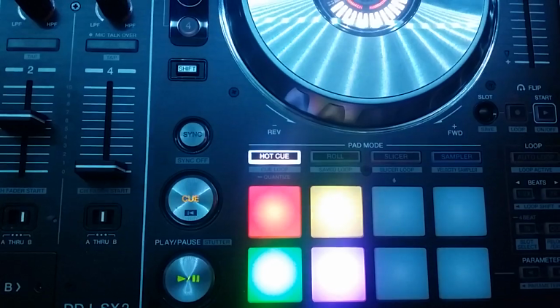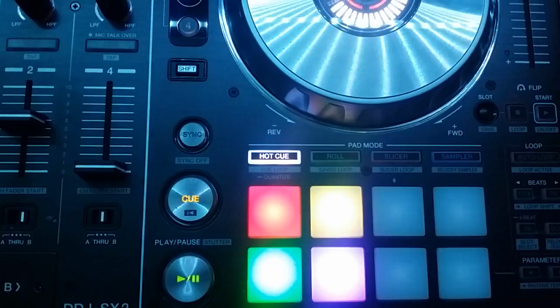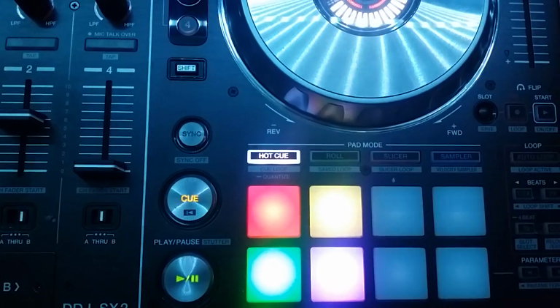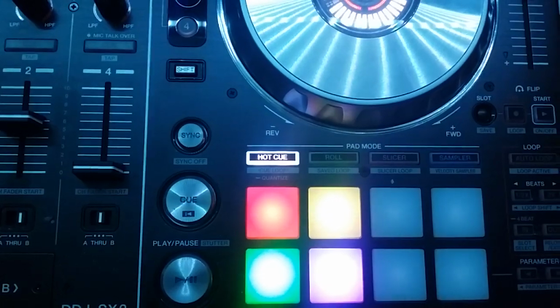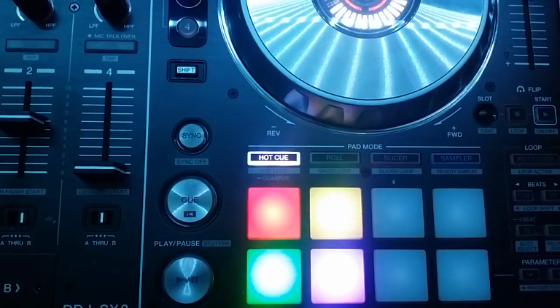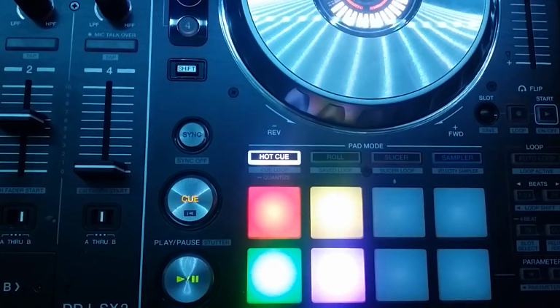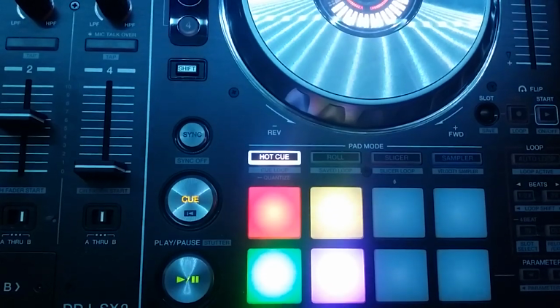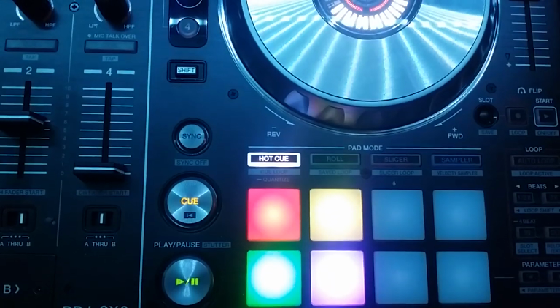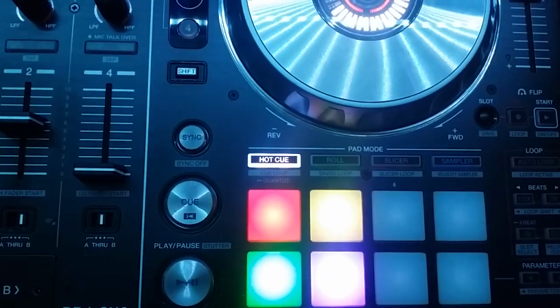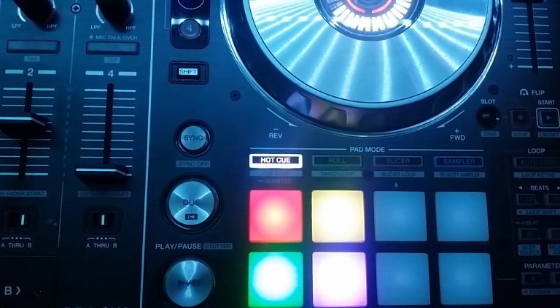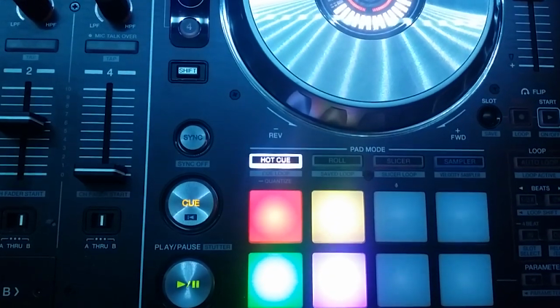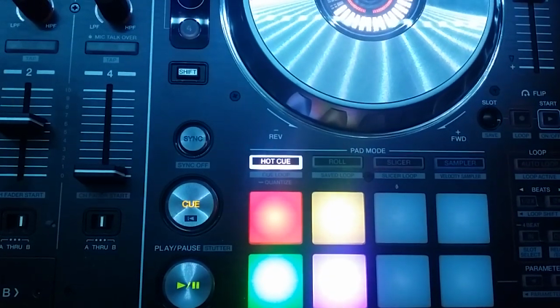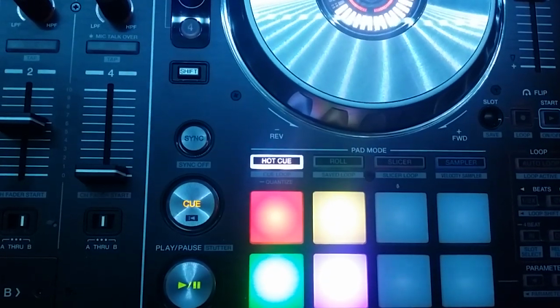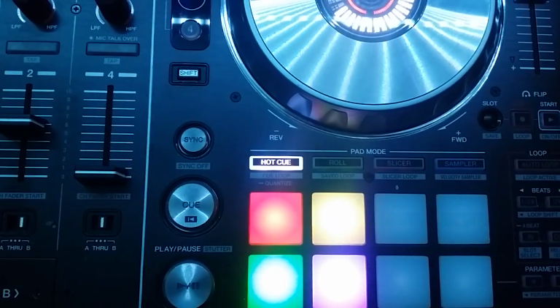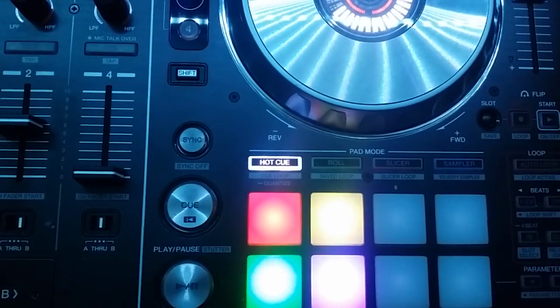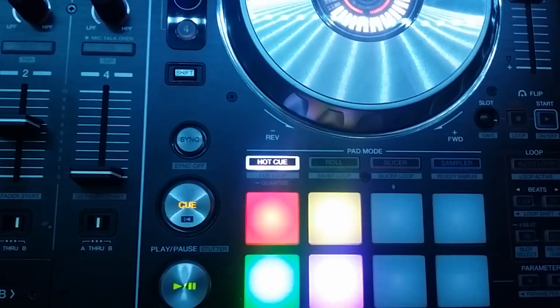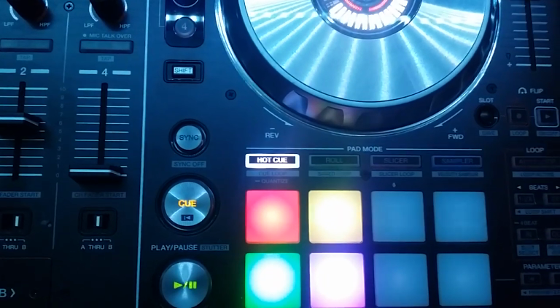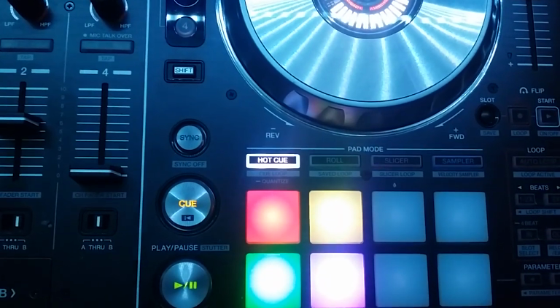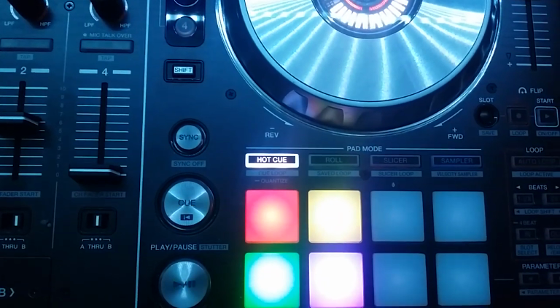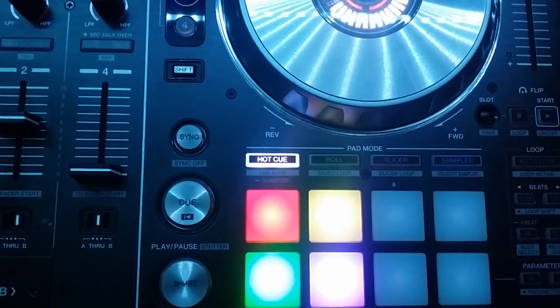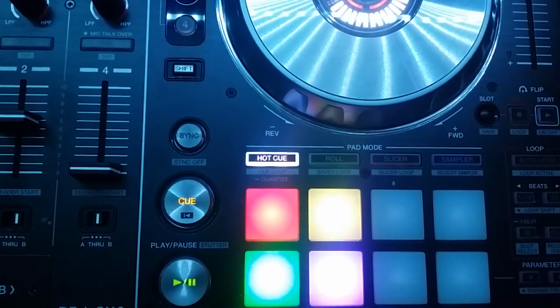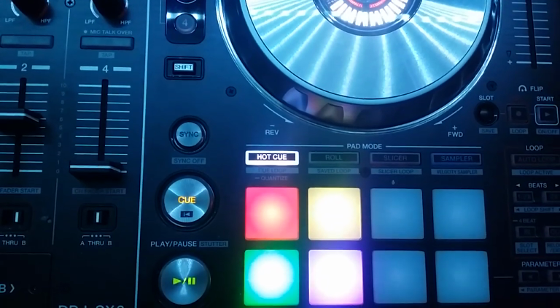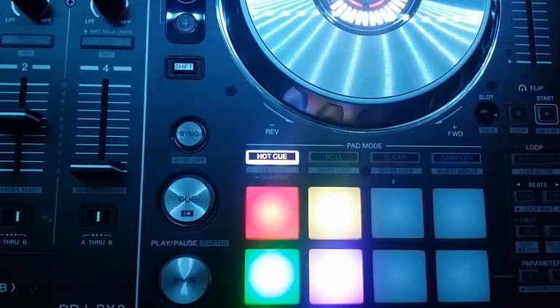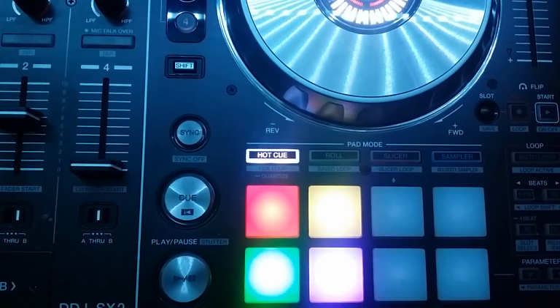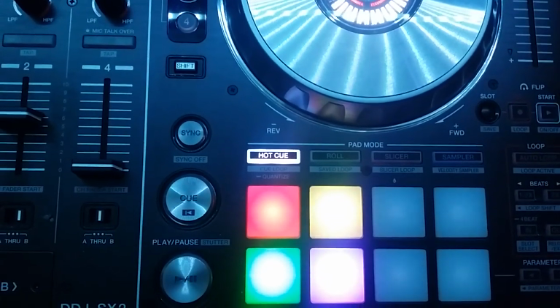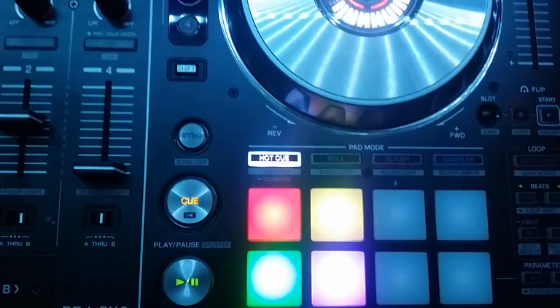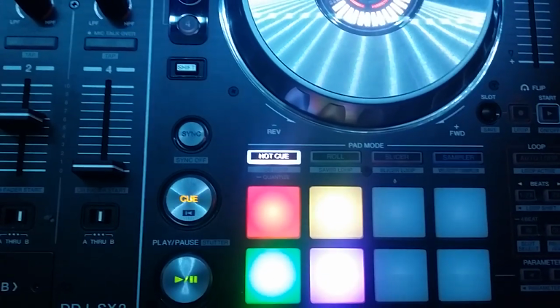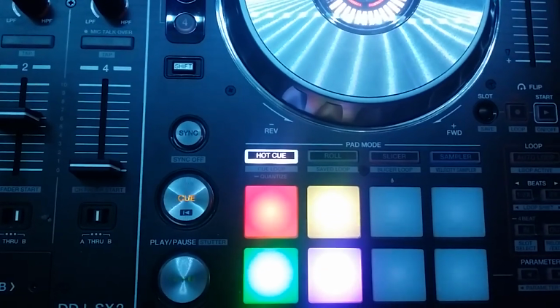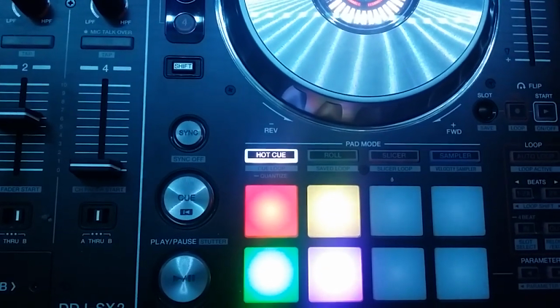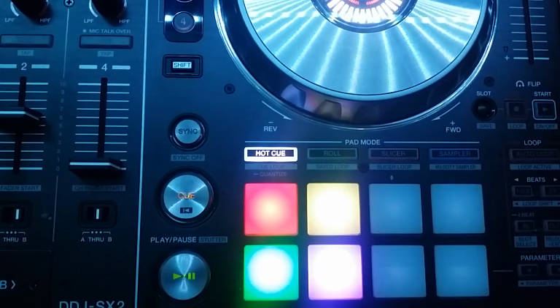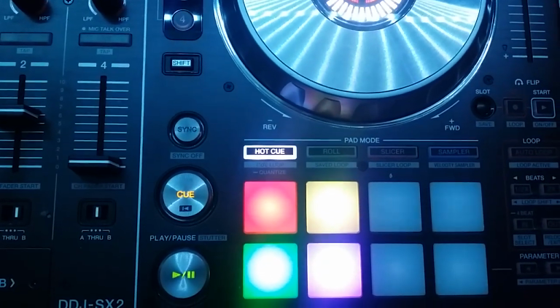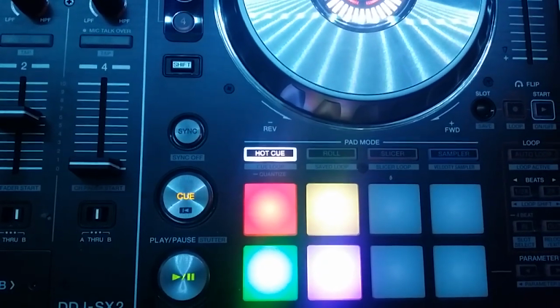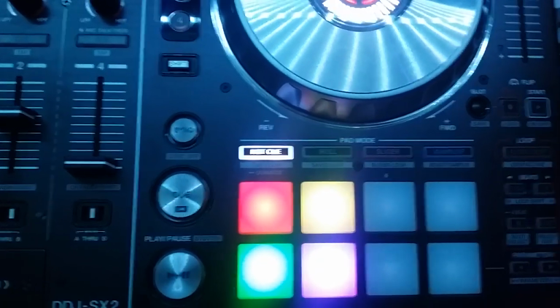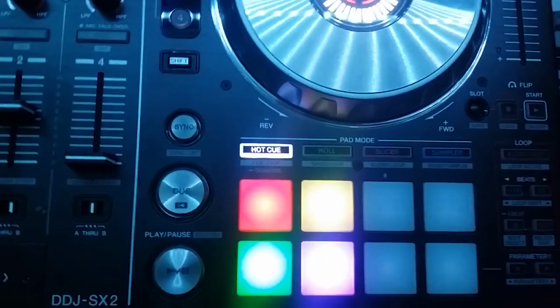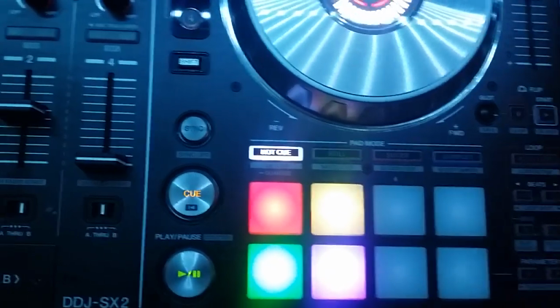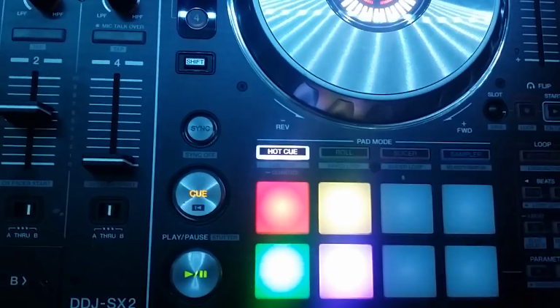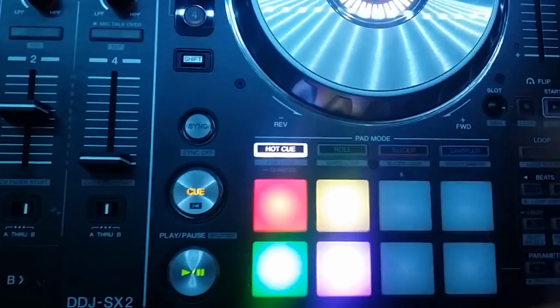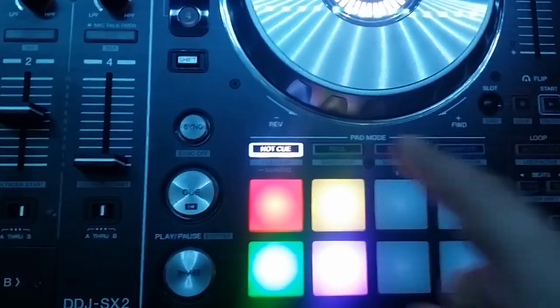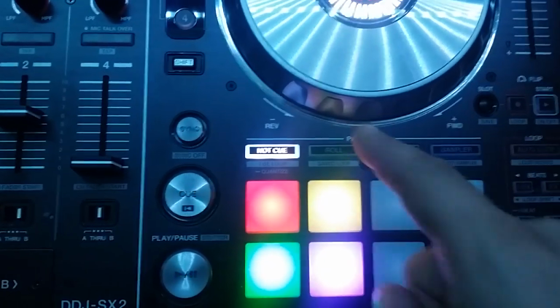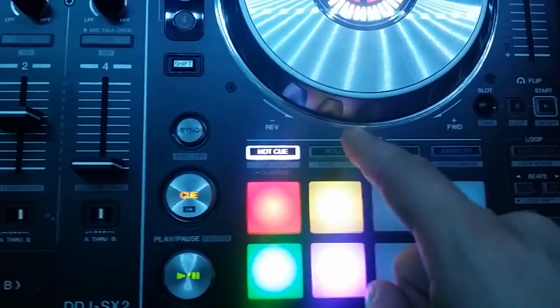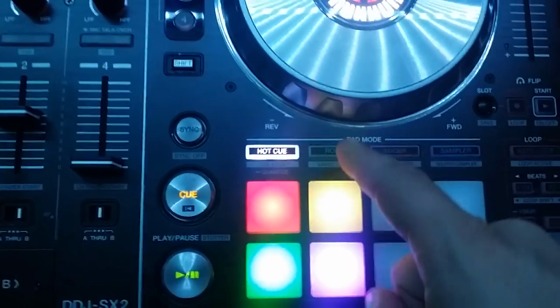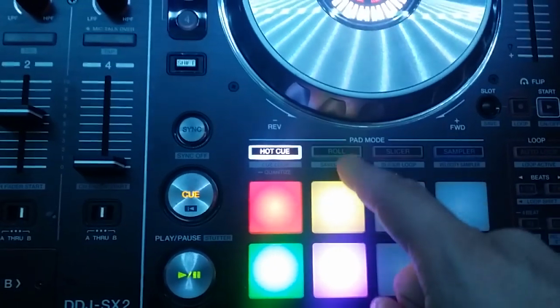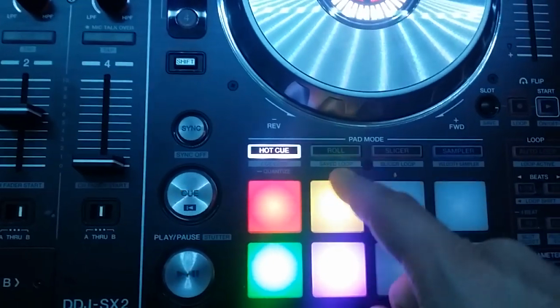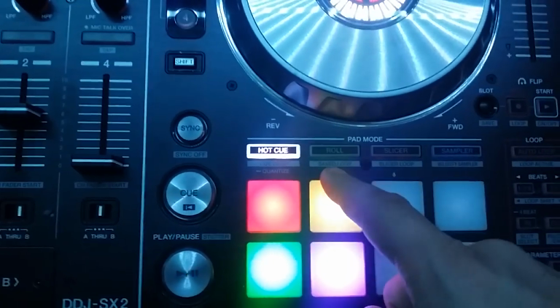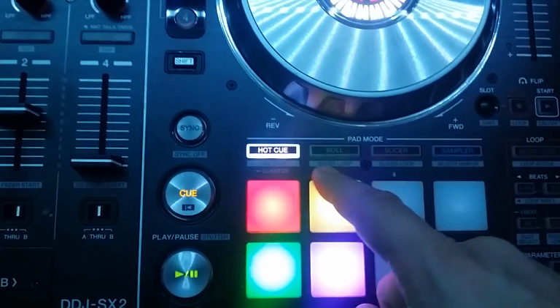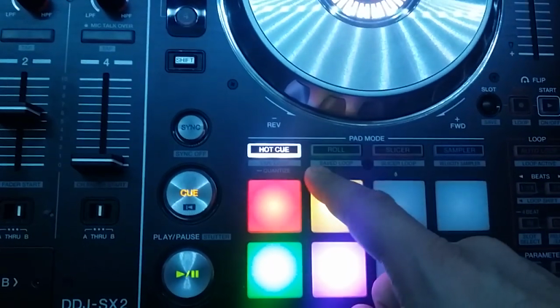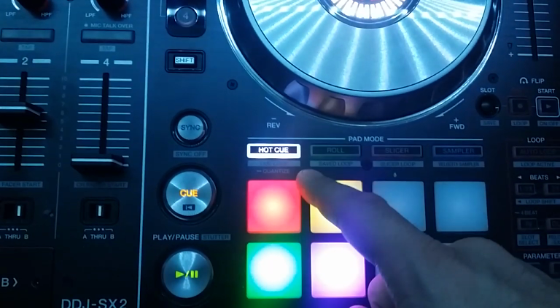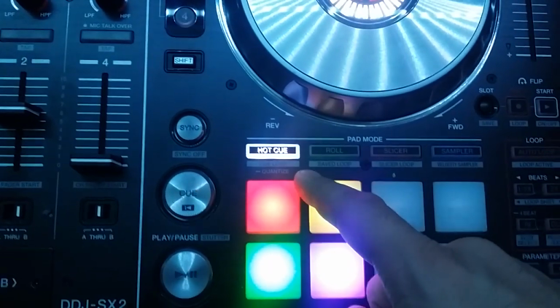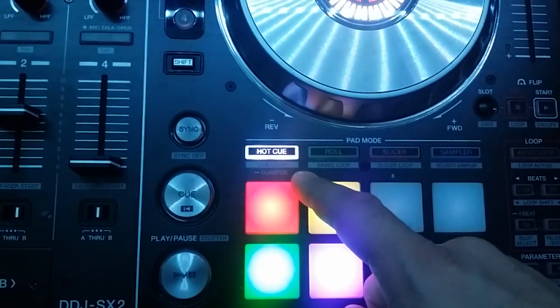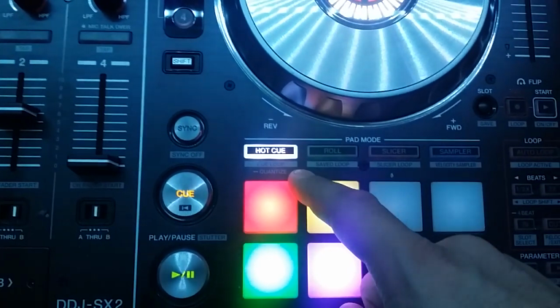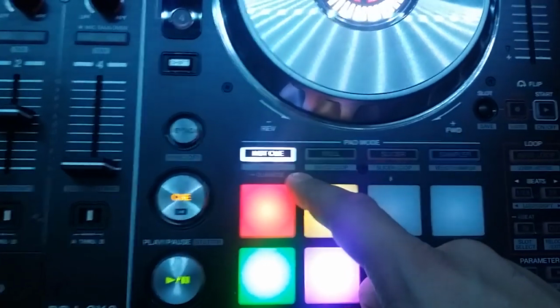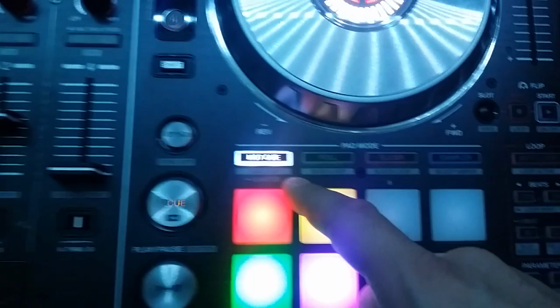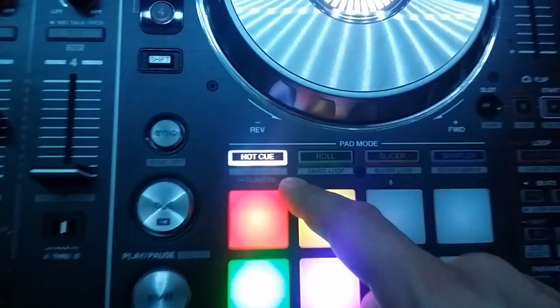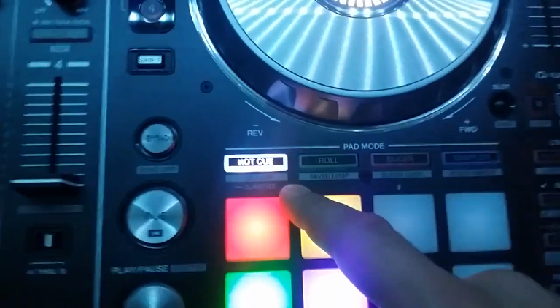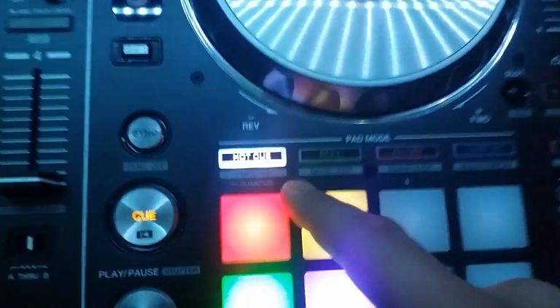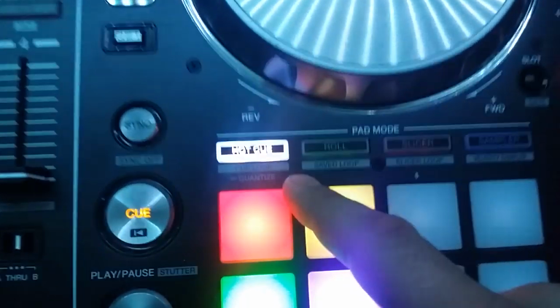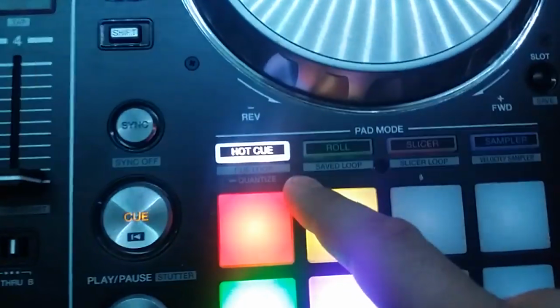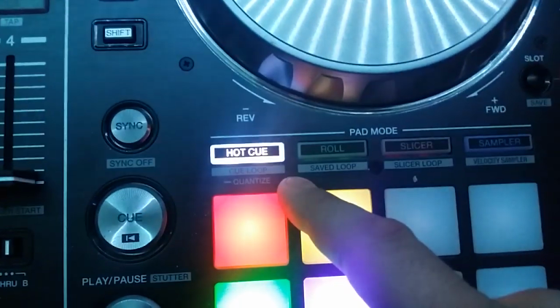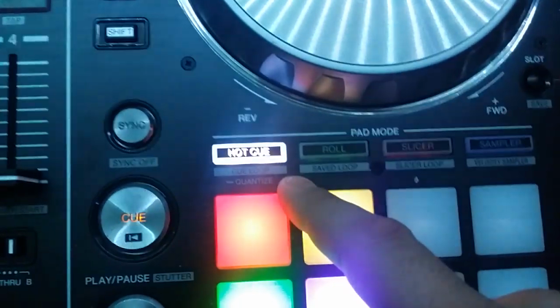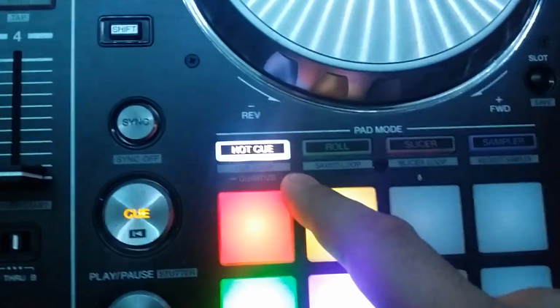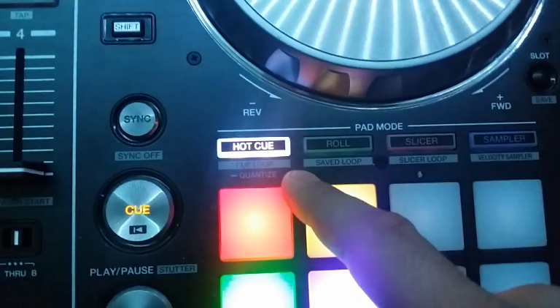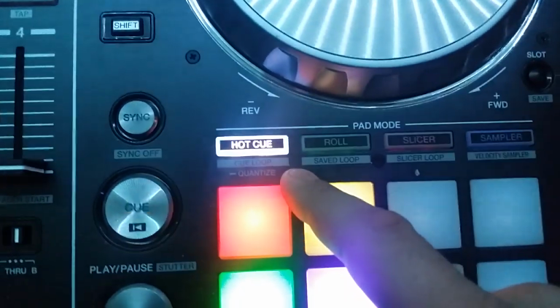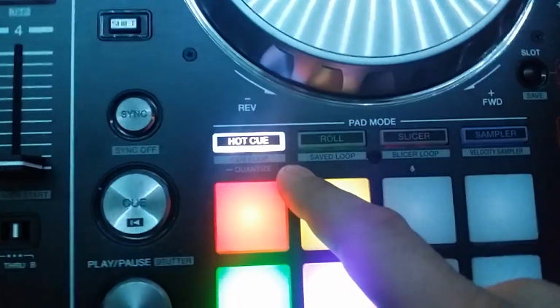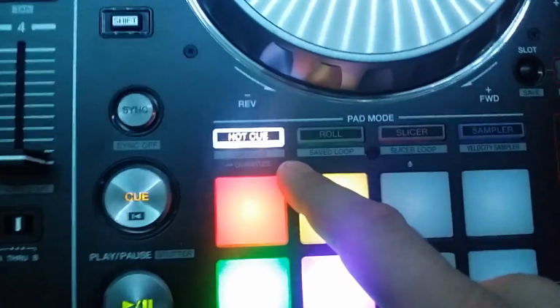You guys, this is like probably the fourth attempt to do a video explaining quantization. So there's the quantize button.